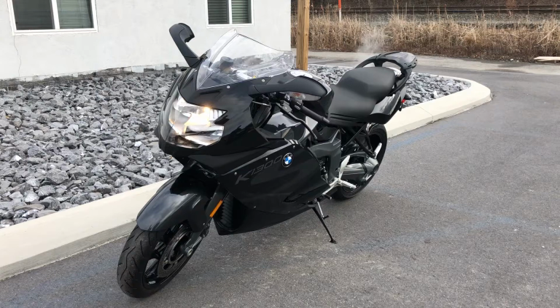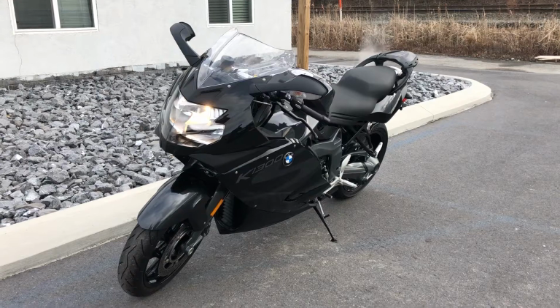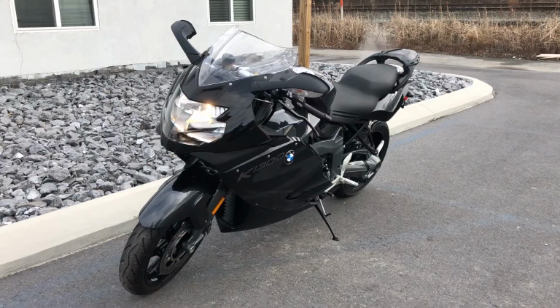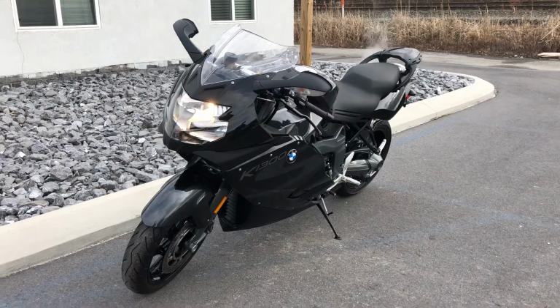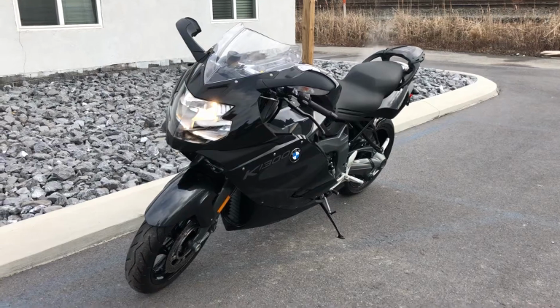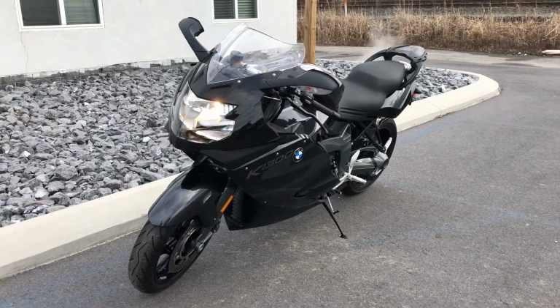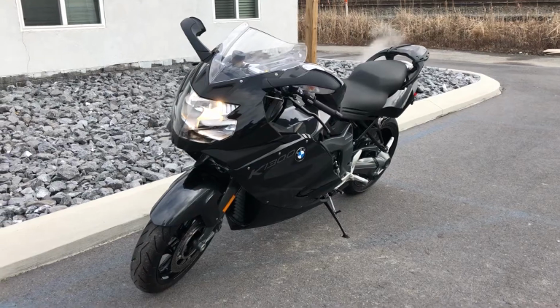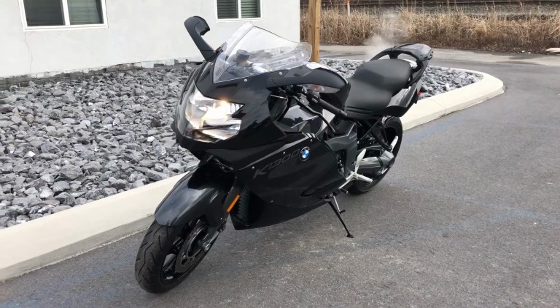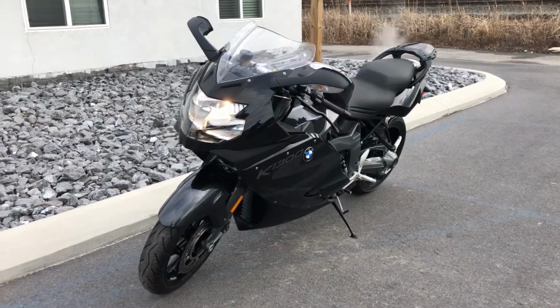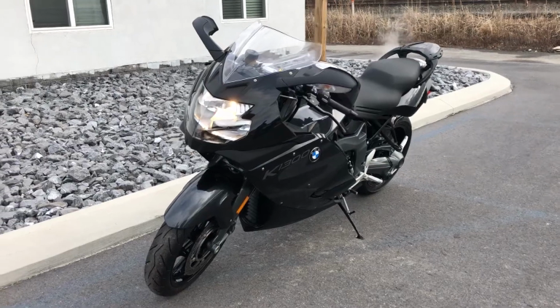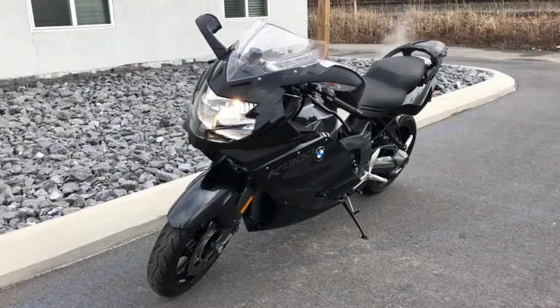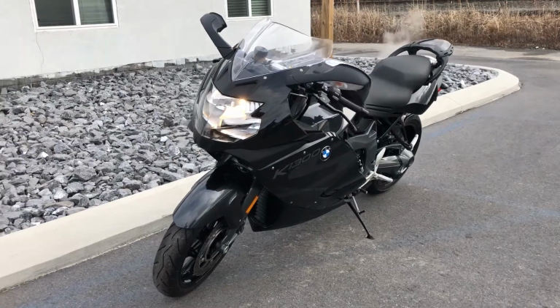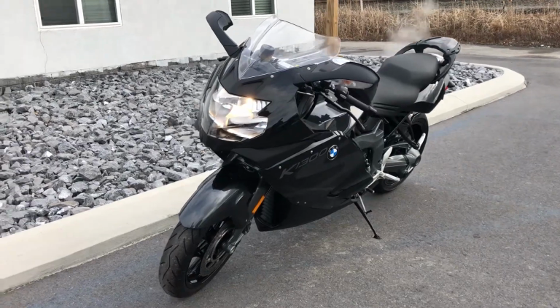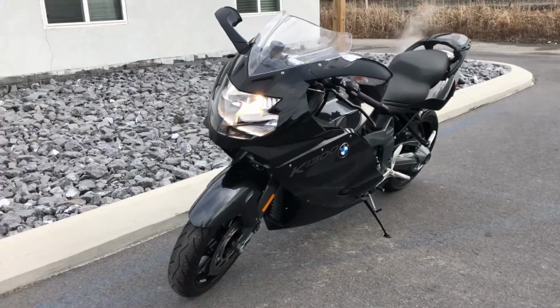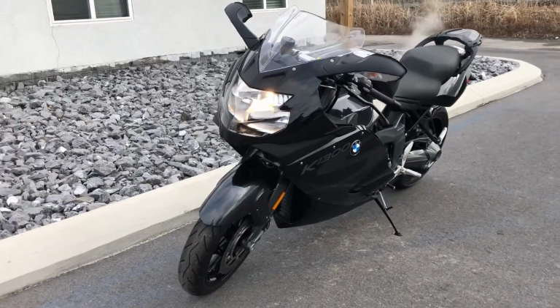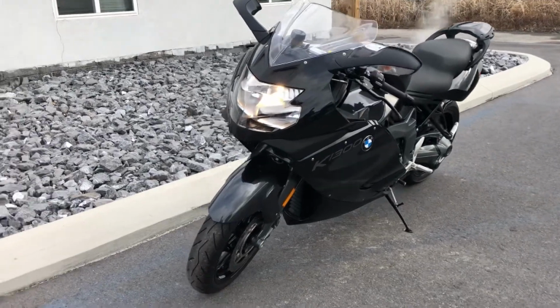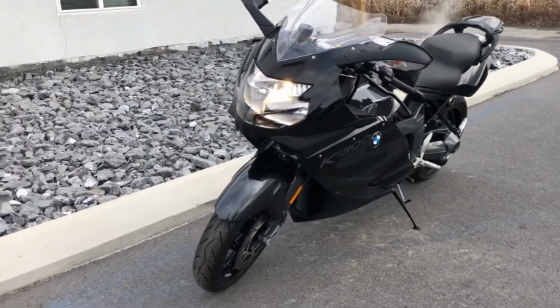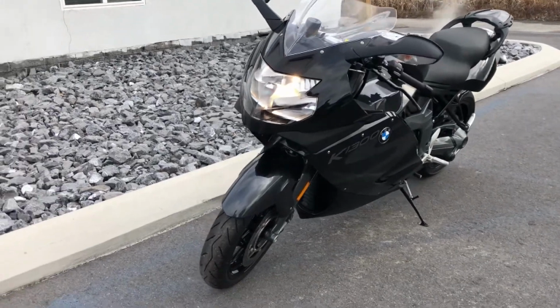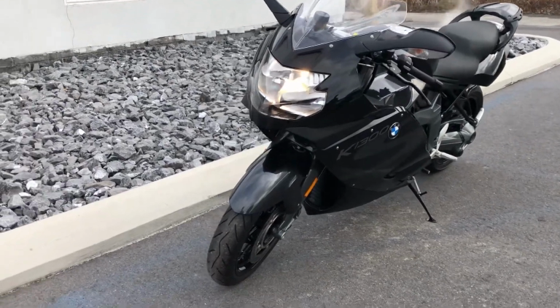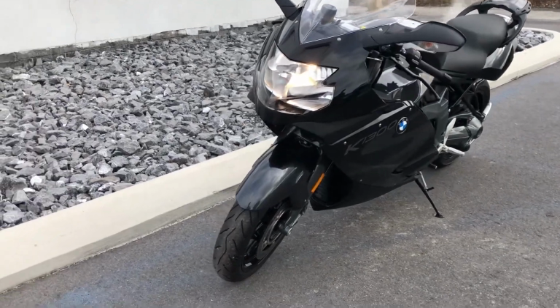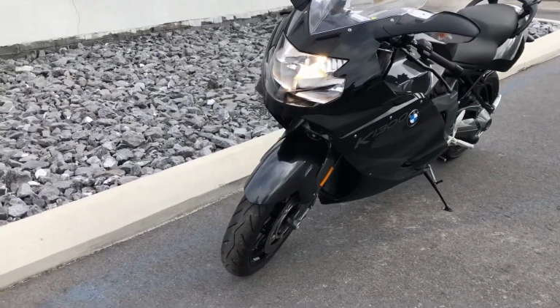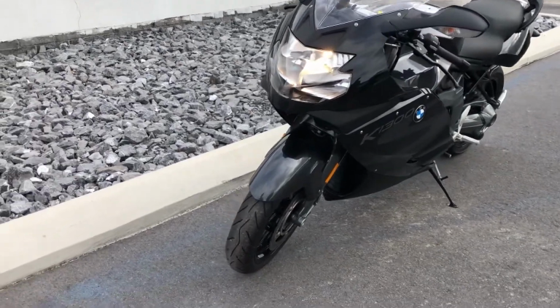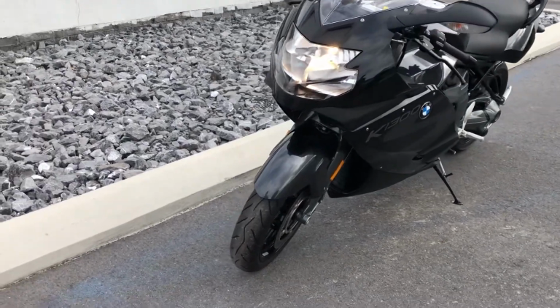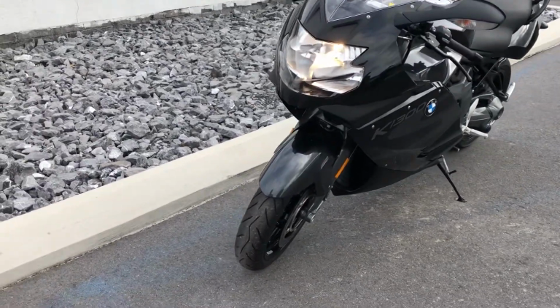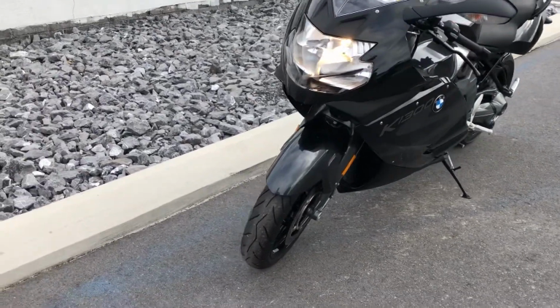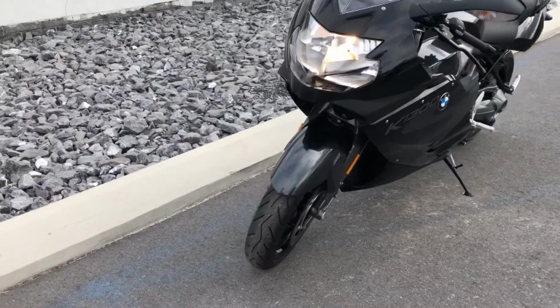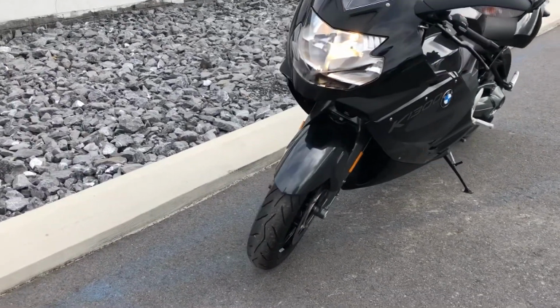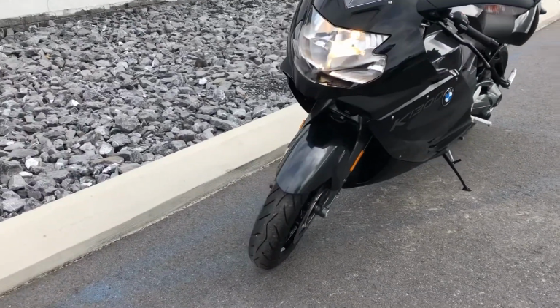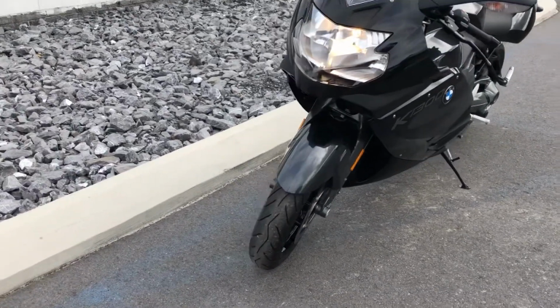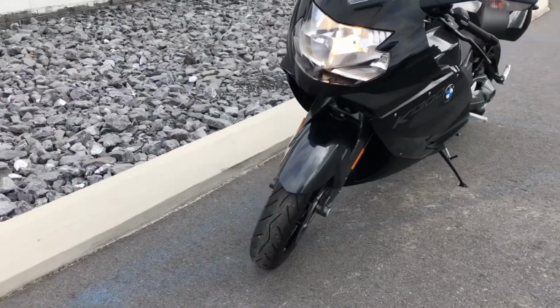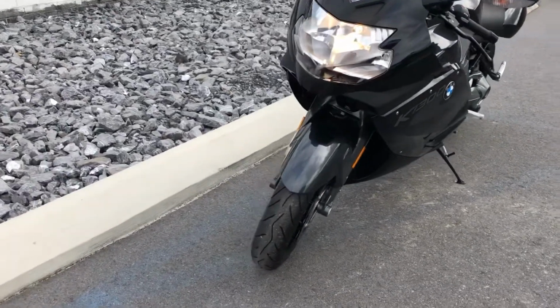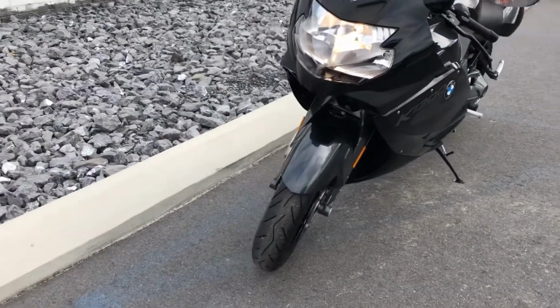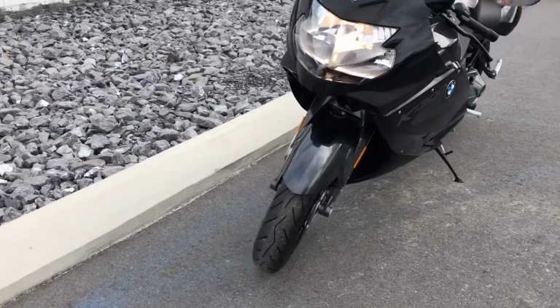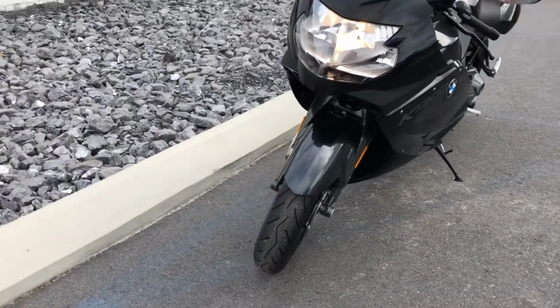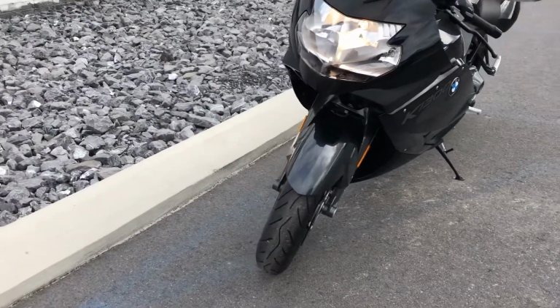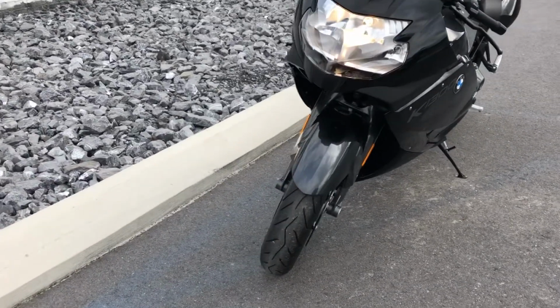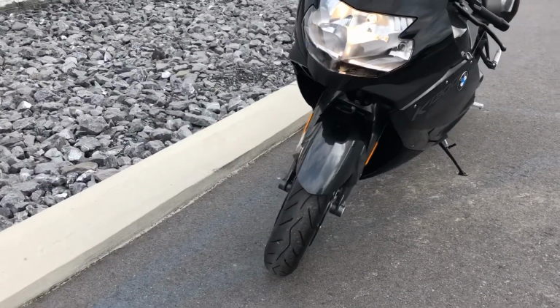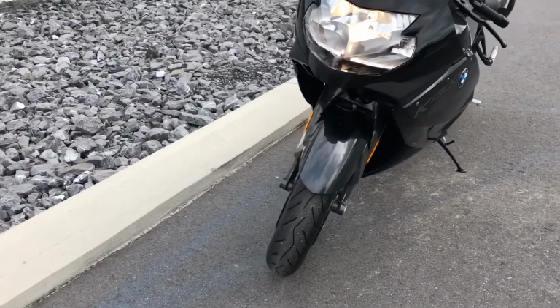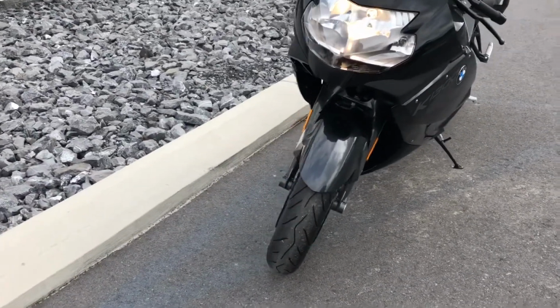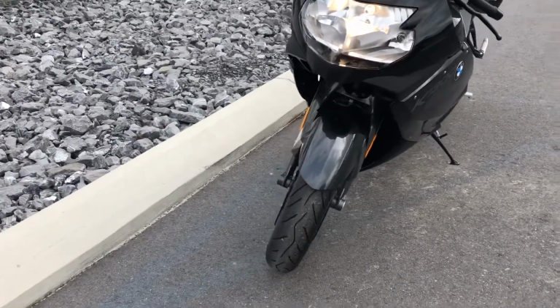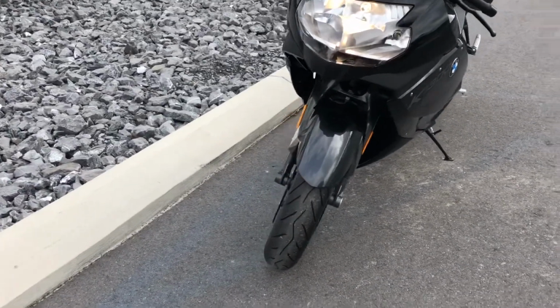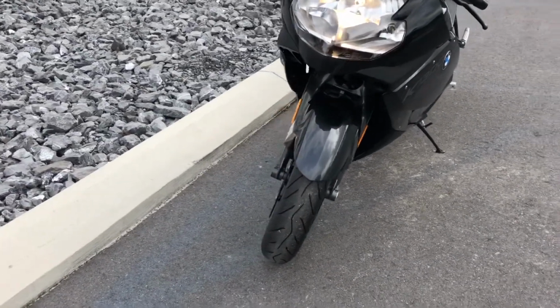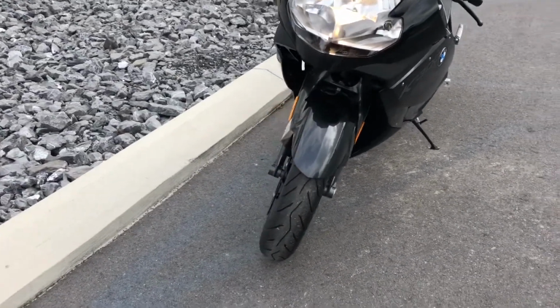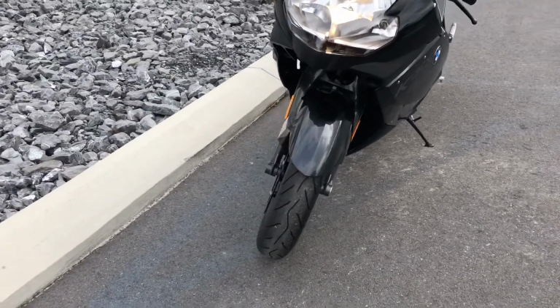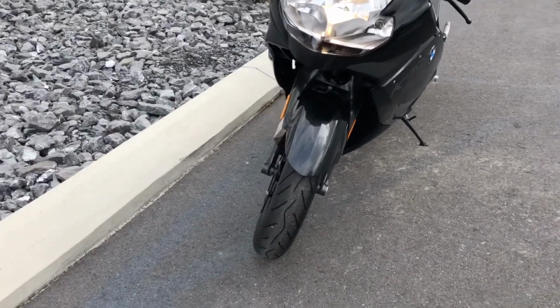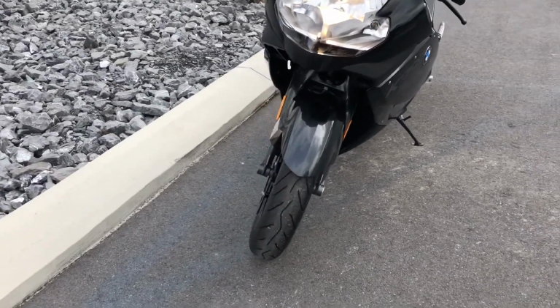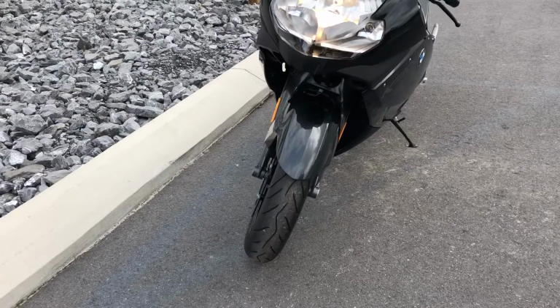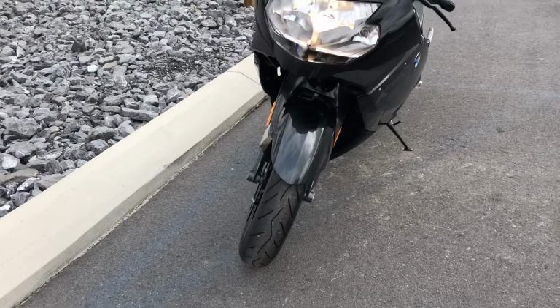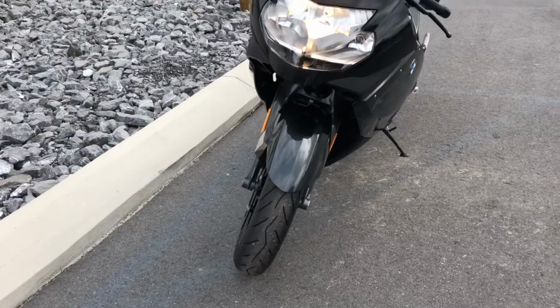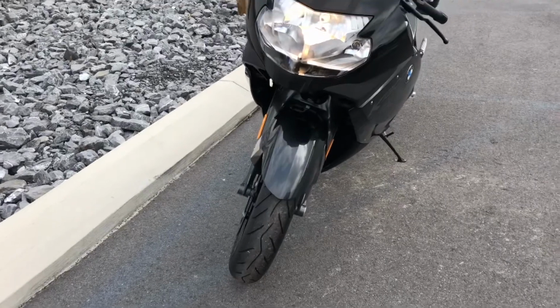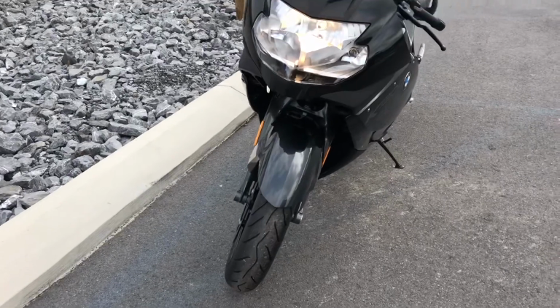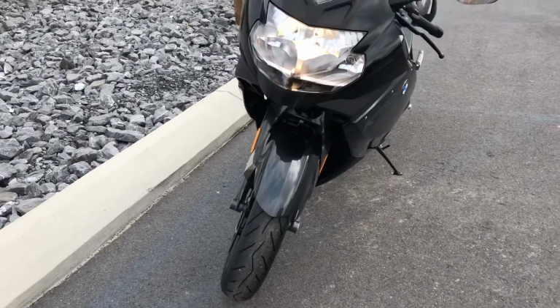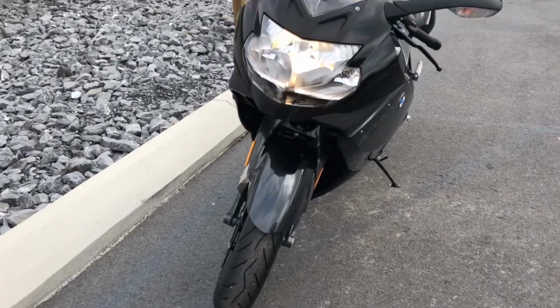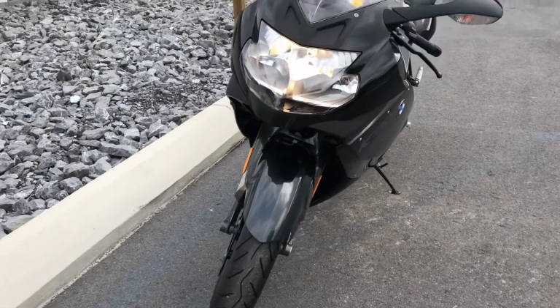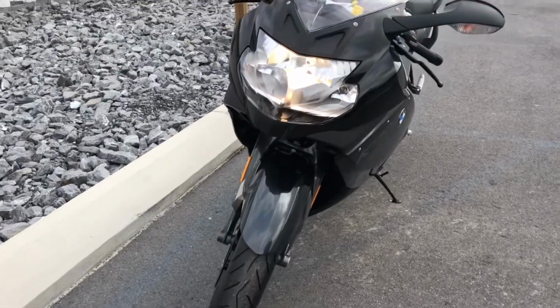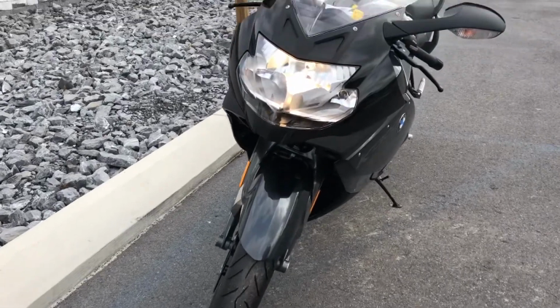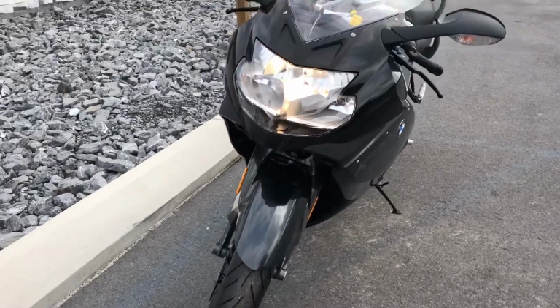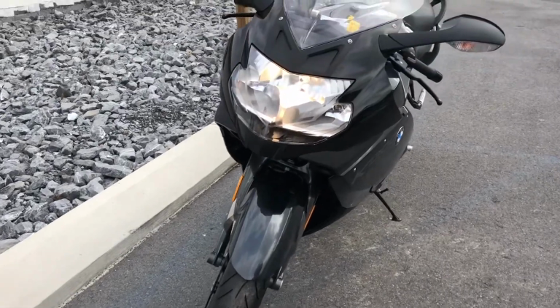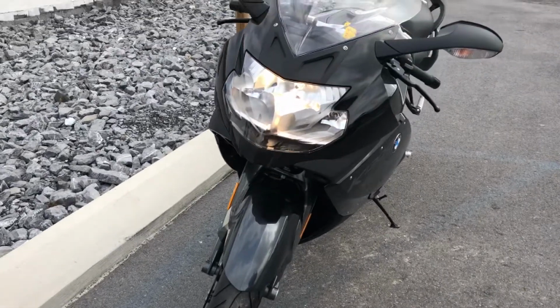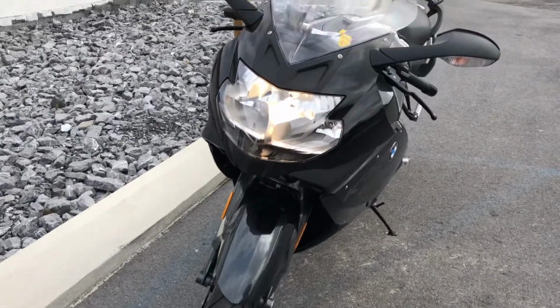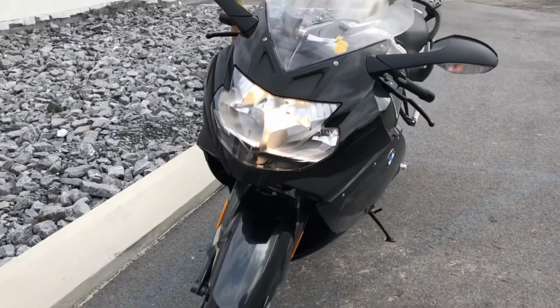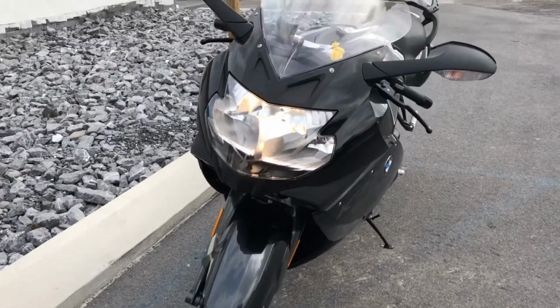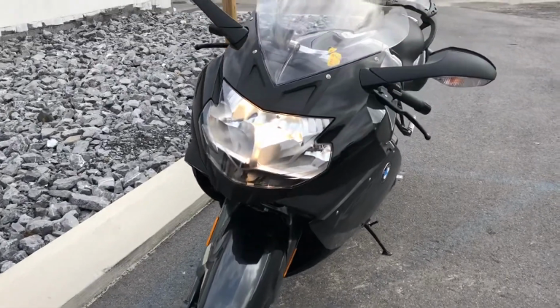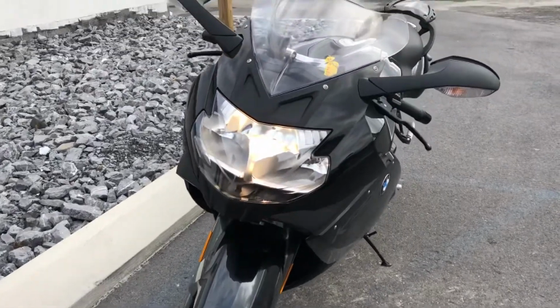Hello, Josh here at BMW Motorcycles of Tyrone, and thank you for the interest in this 2015 BMW K1300S.